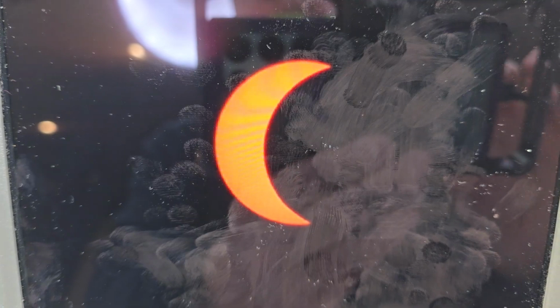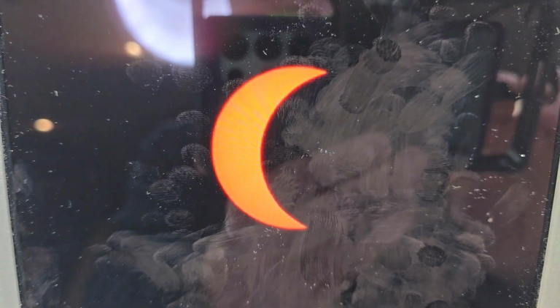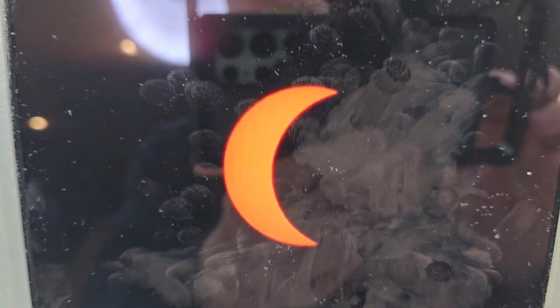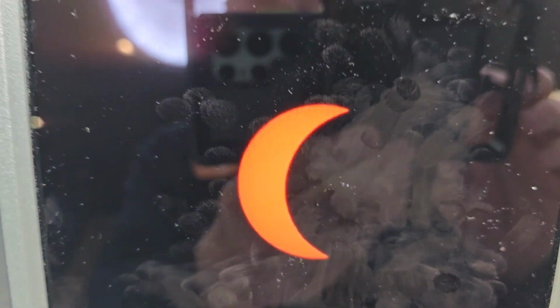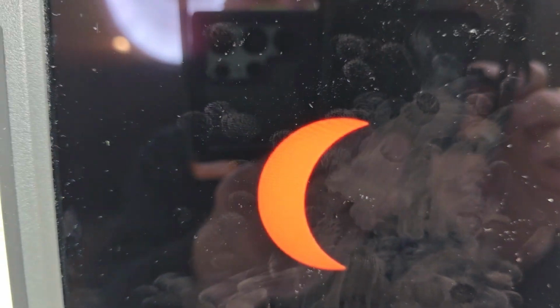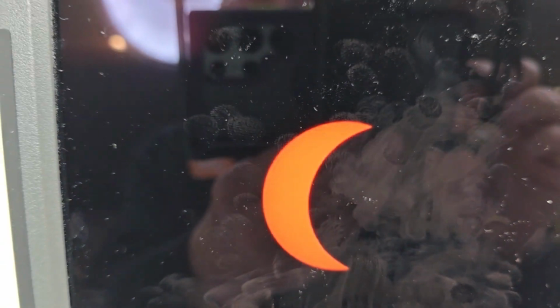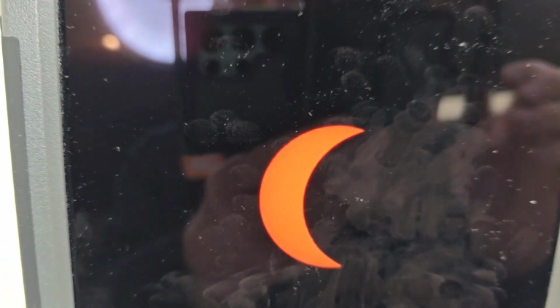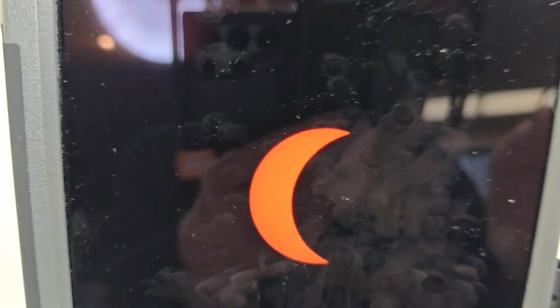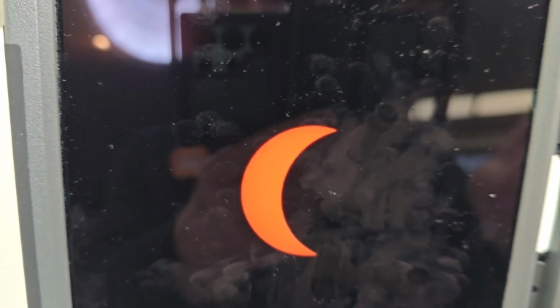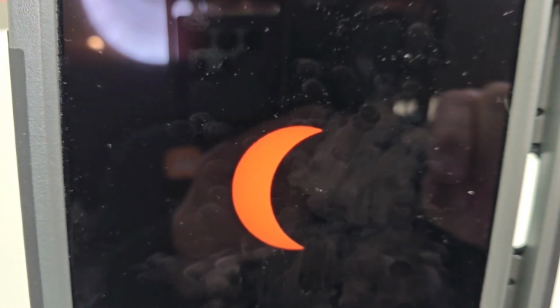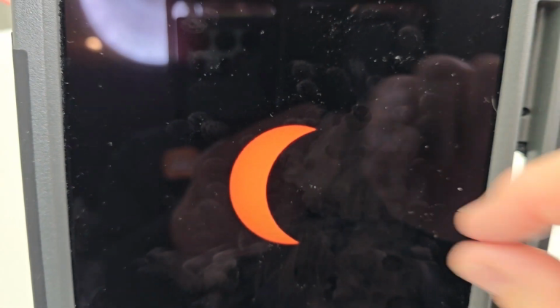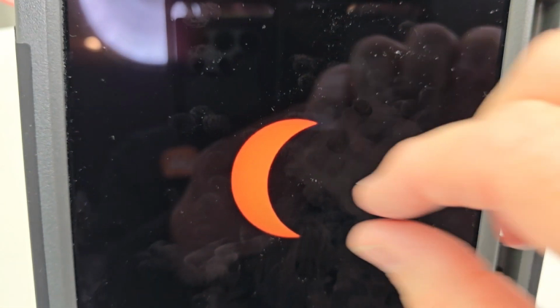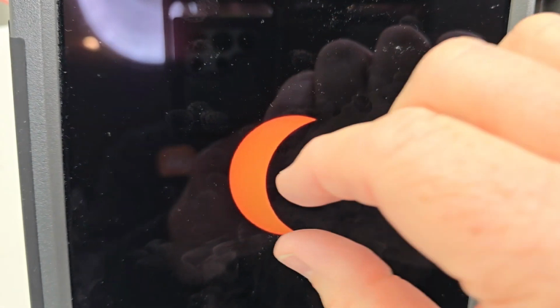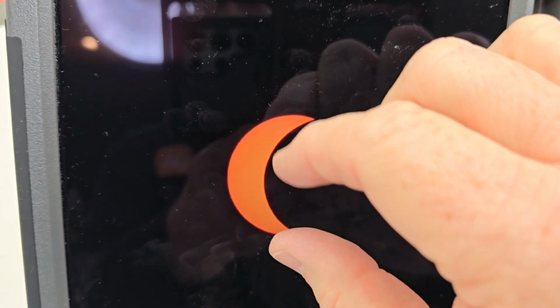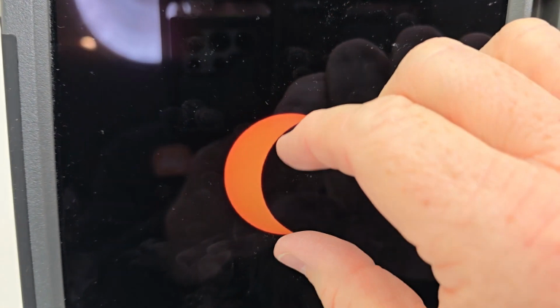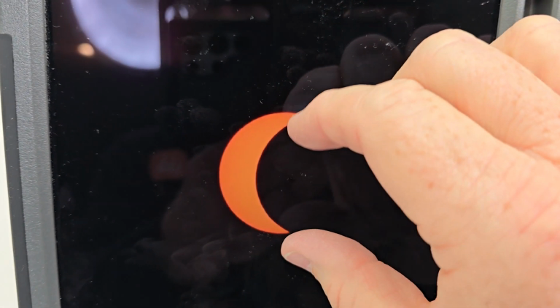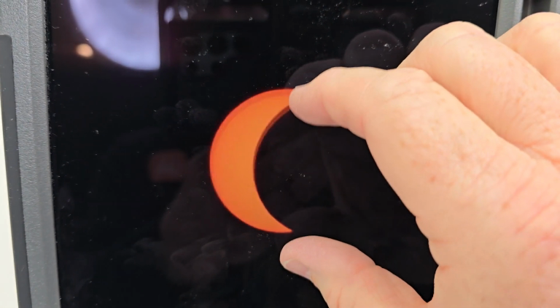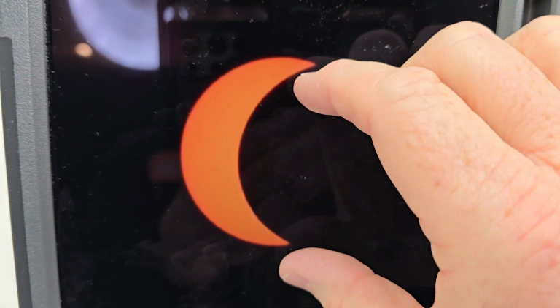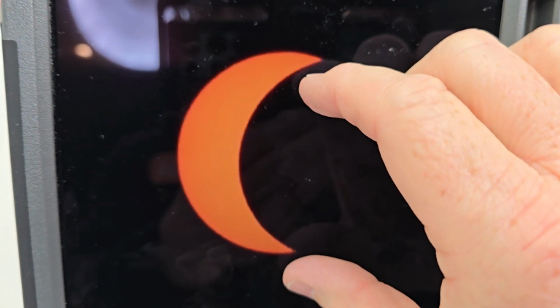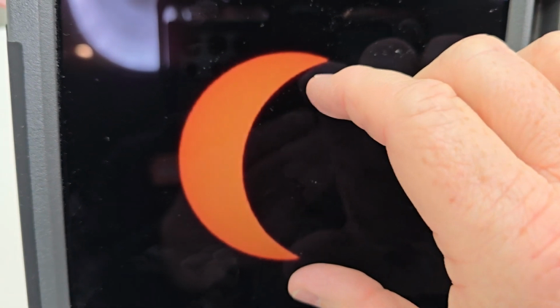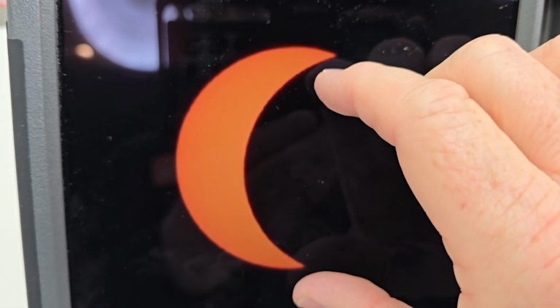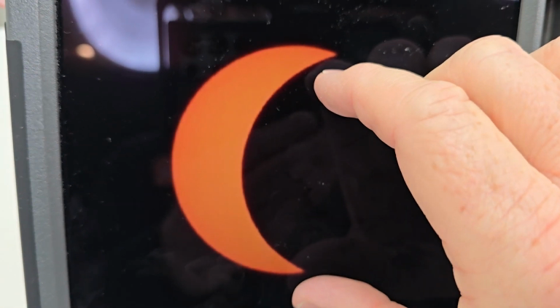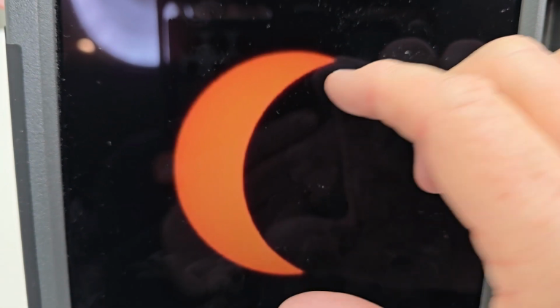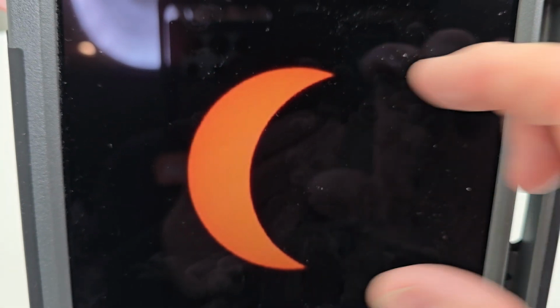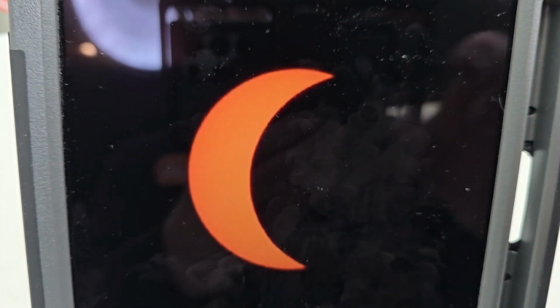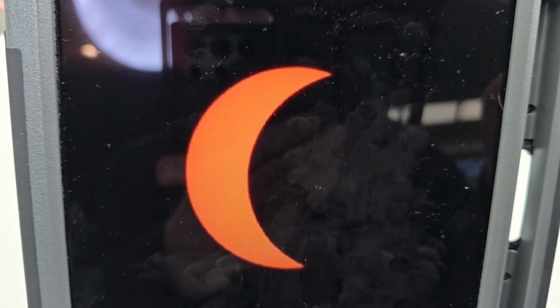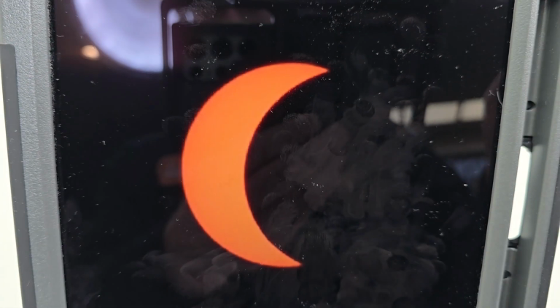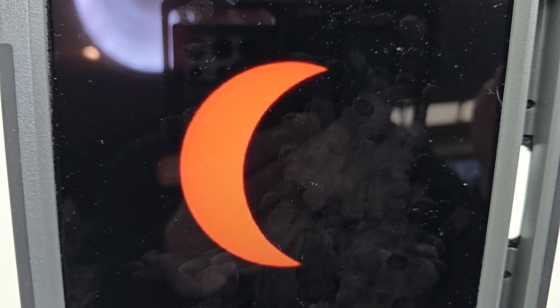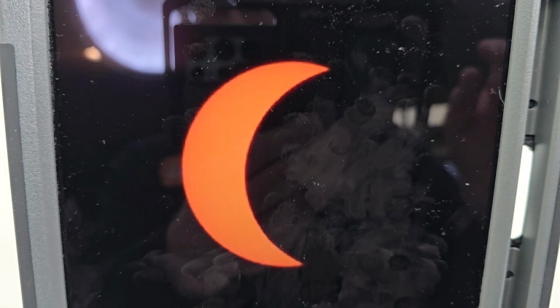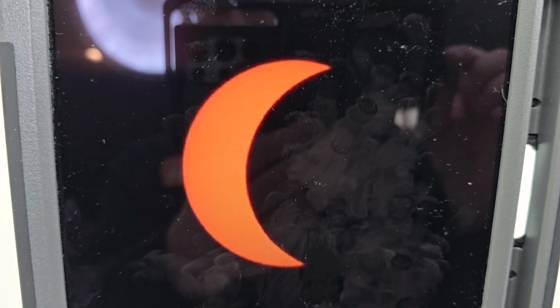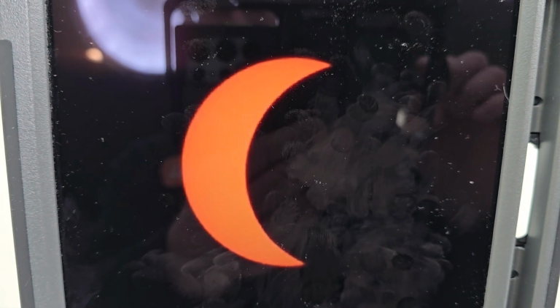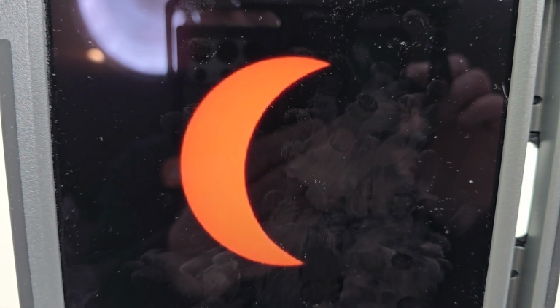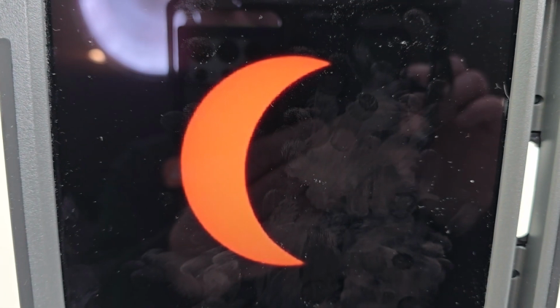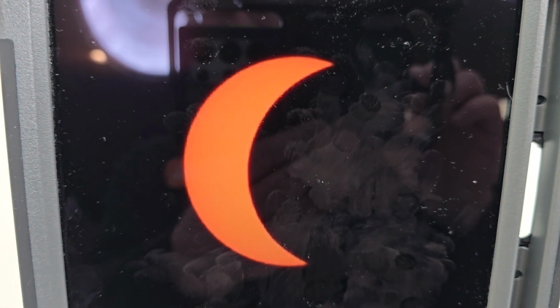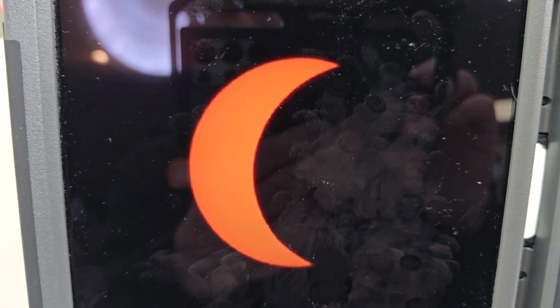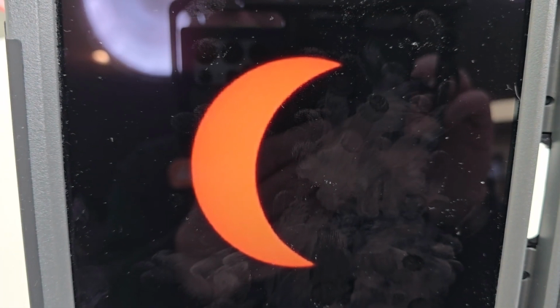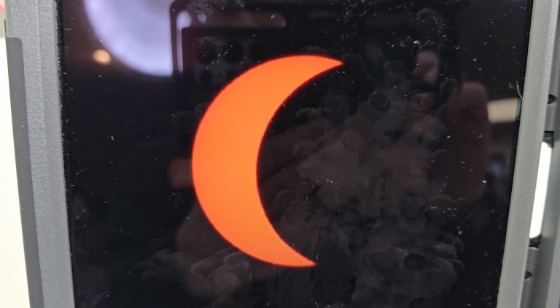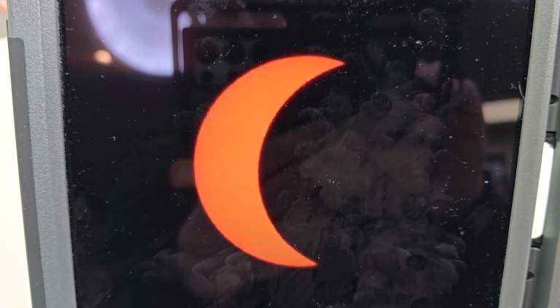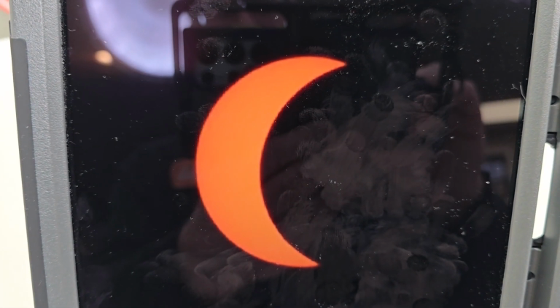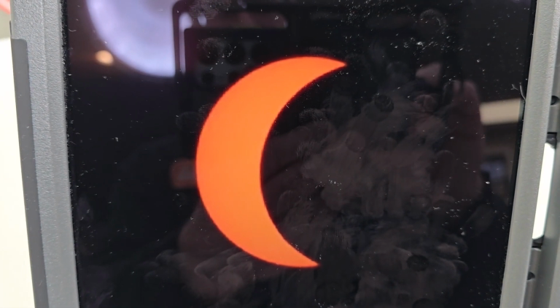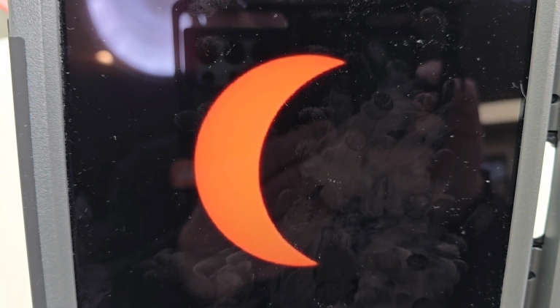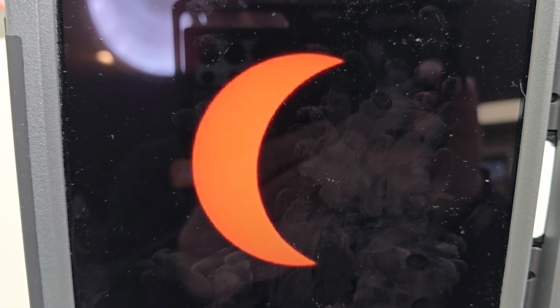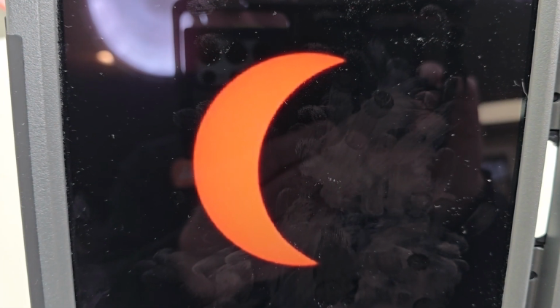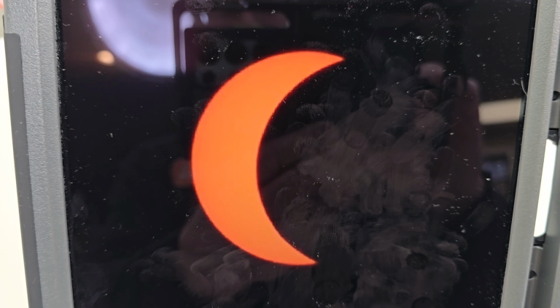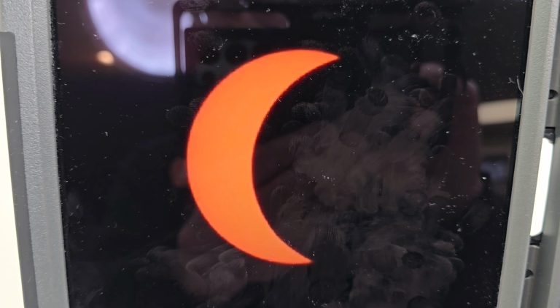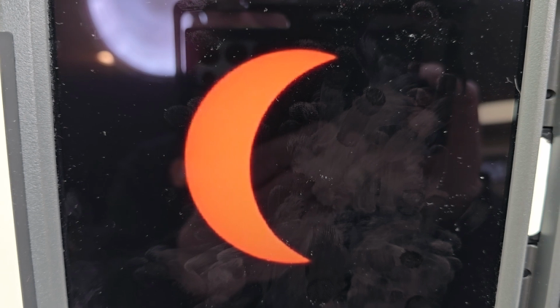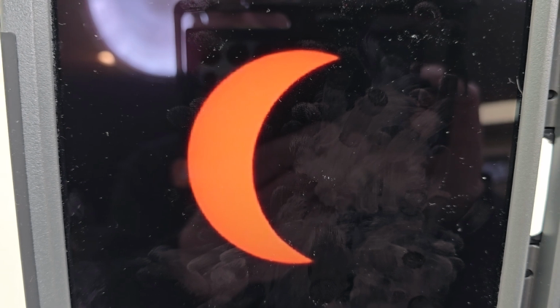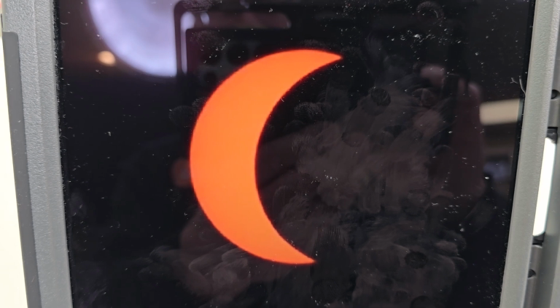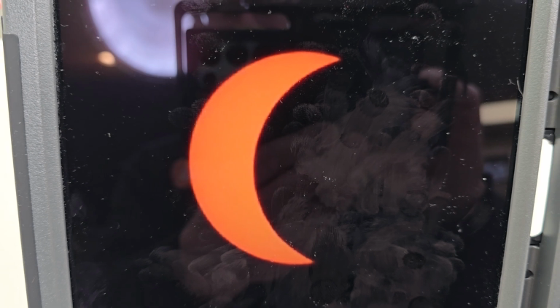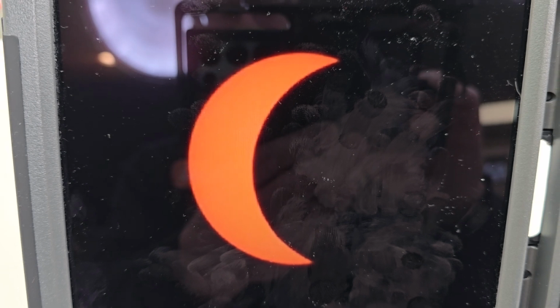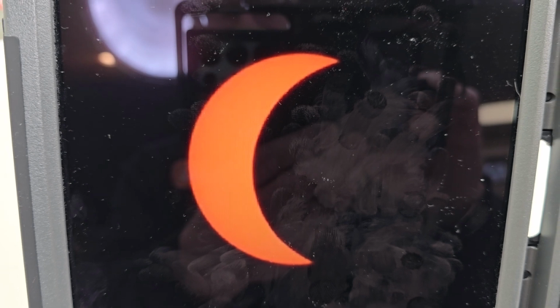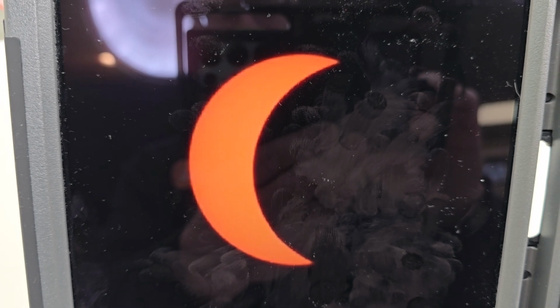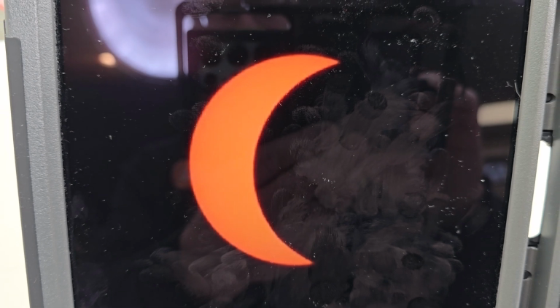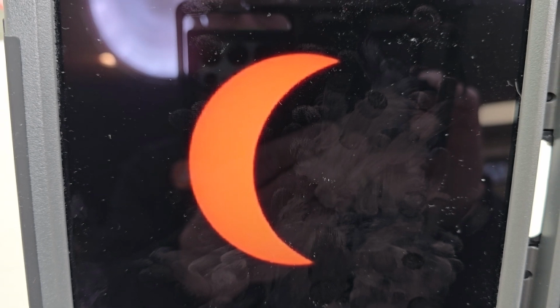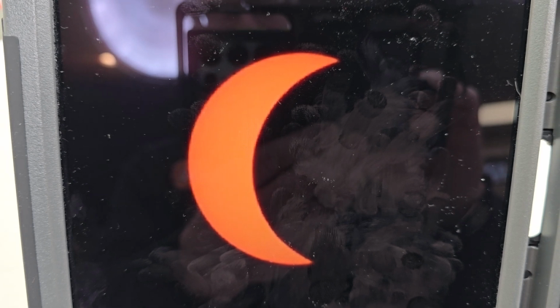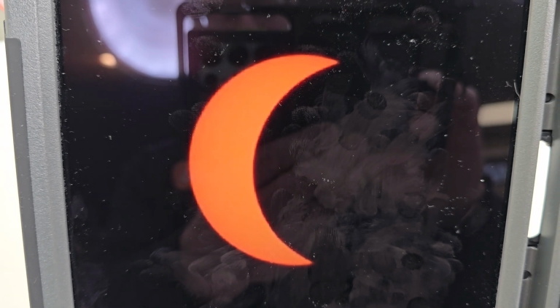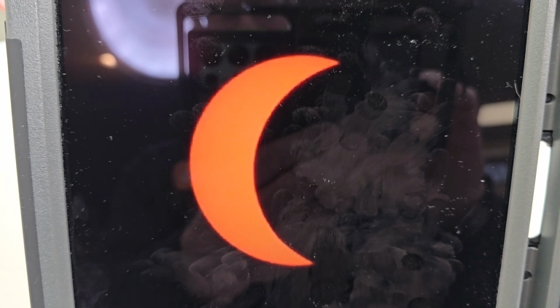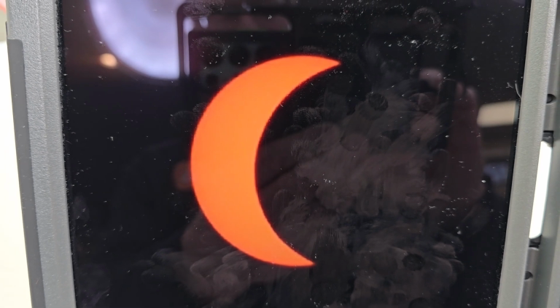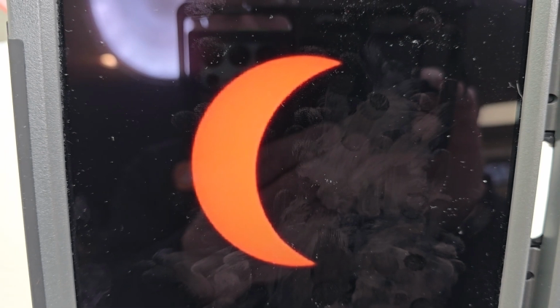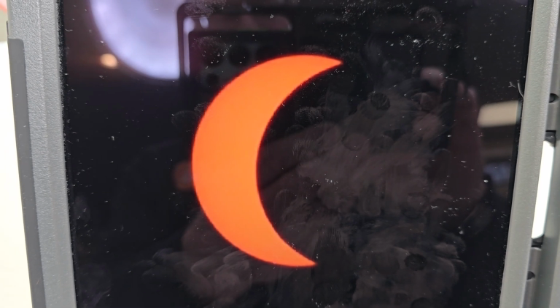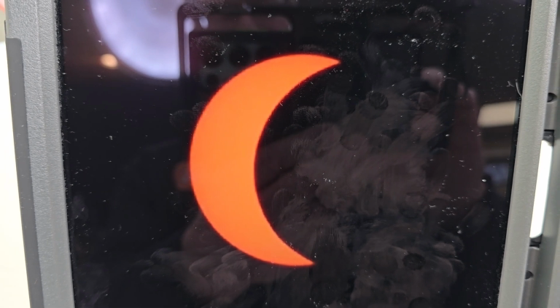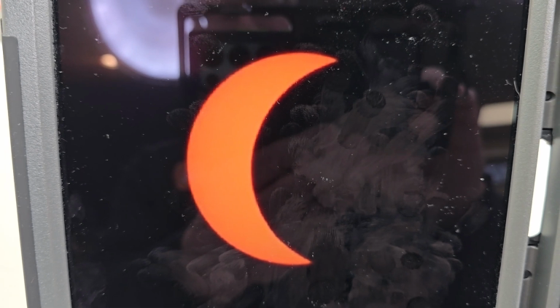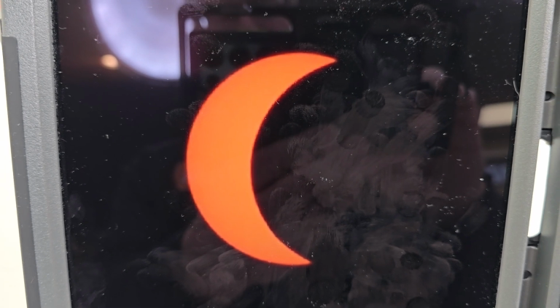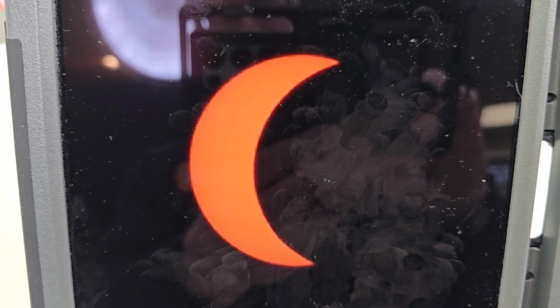Now here's what it's going to look like. I took this picture of a solar eclipse with a filter on it, and that's exactly what it'll look like with a smartphone.